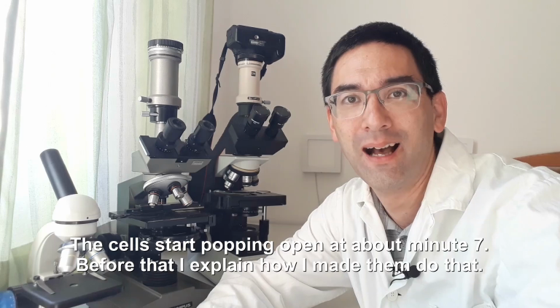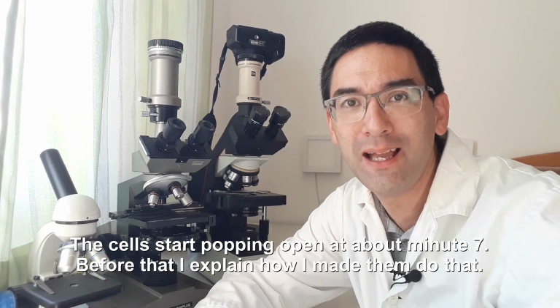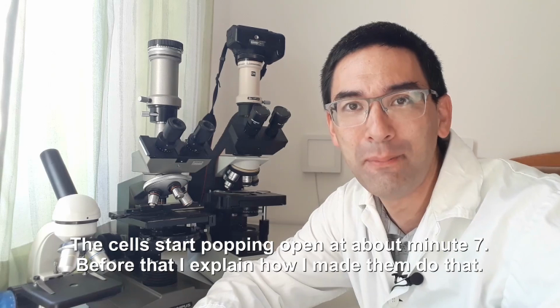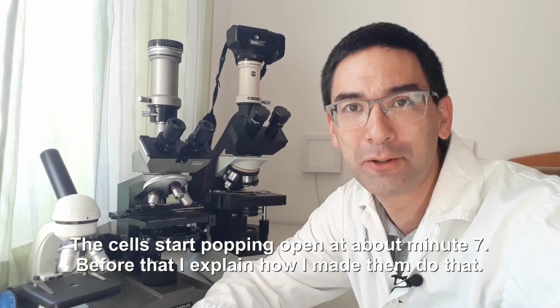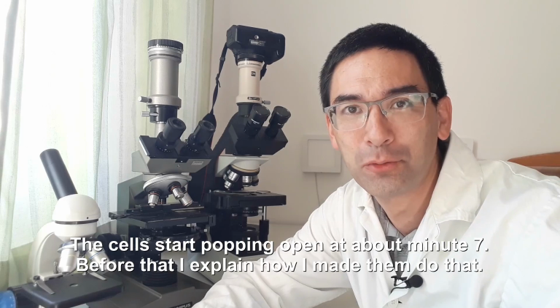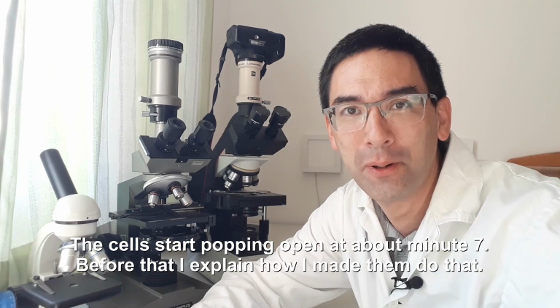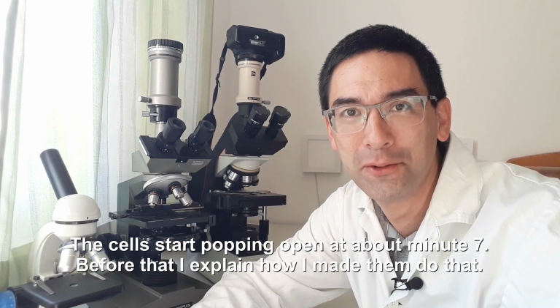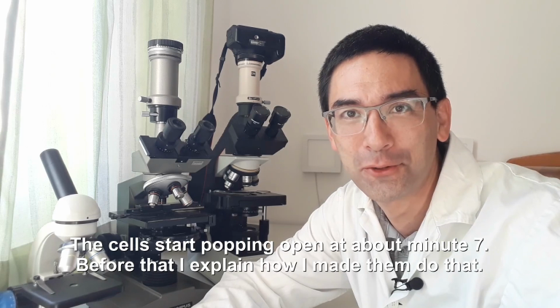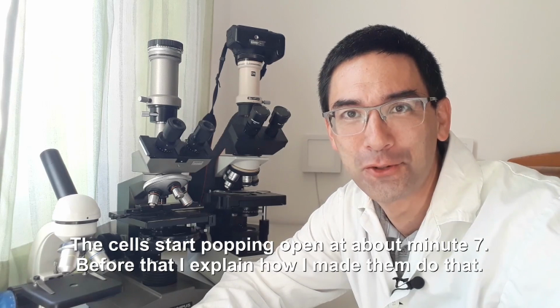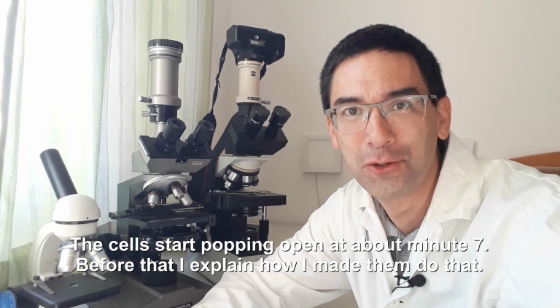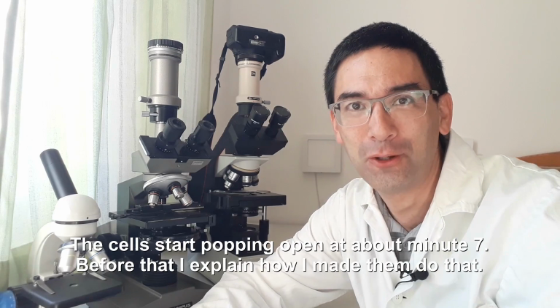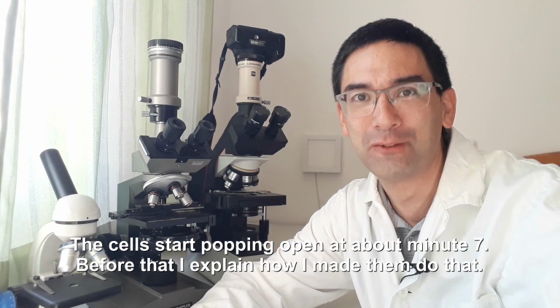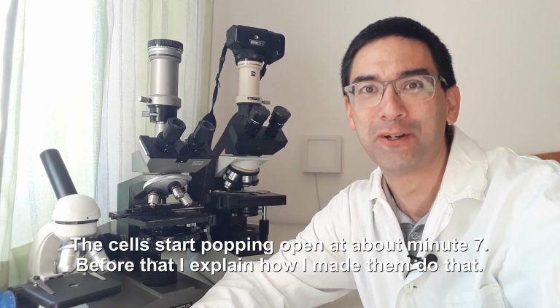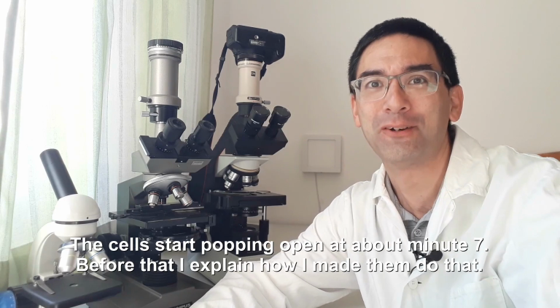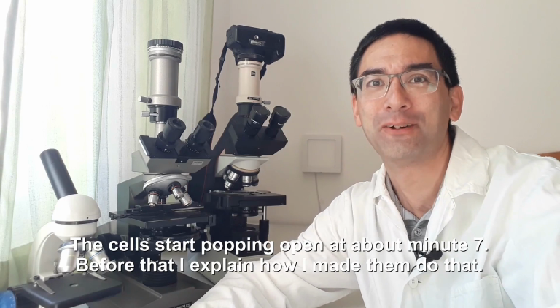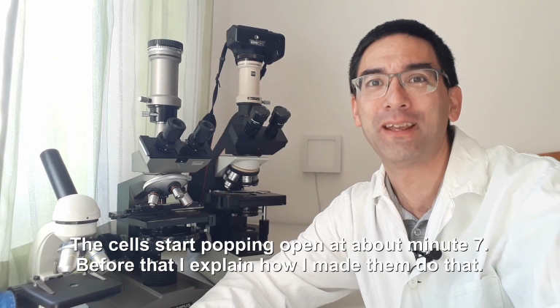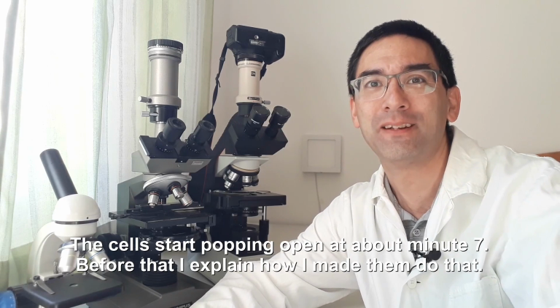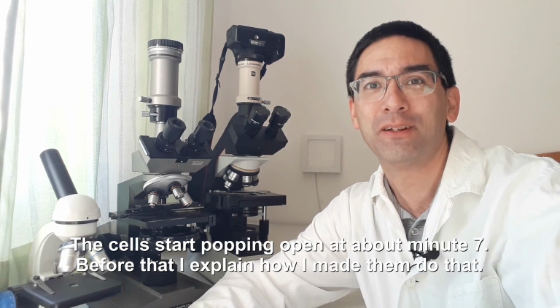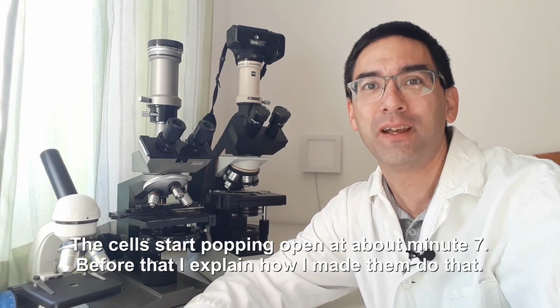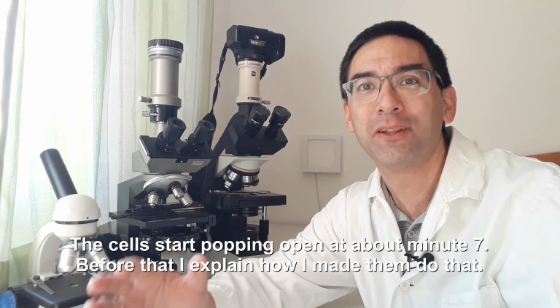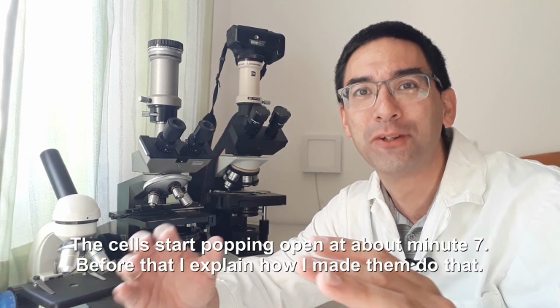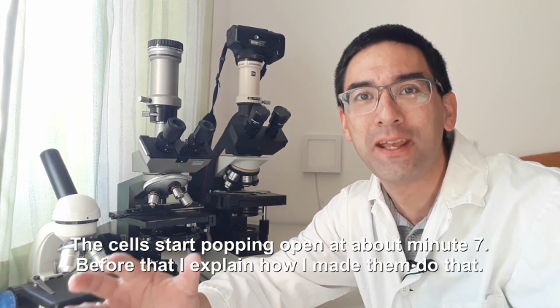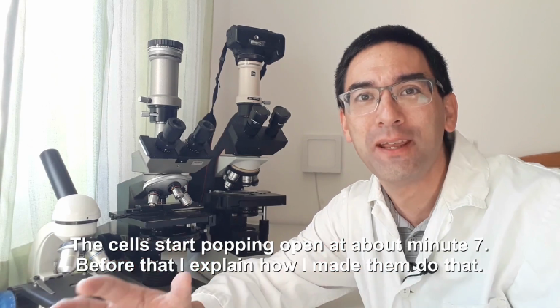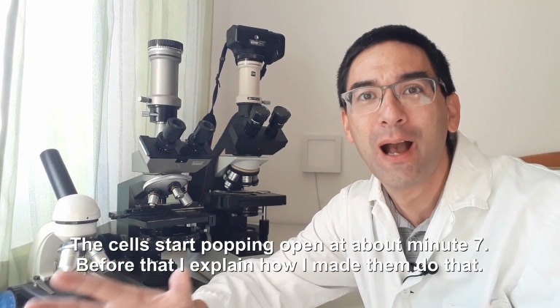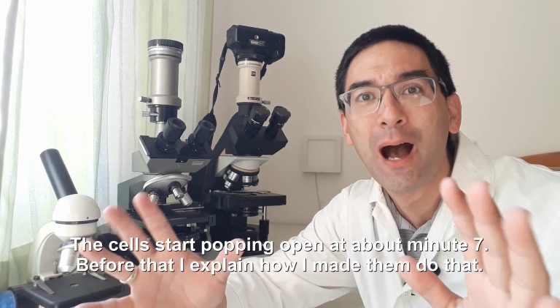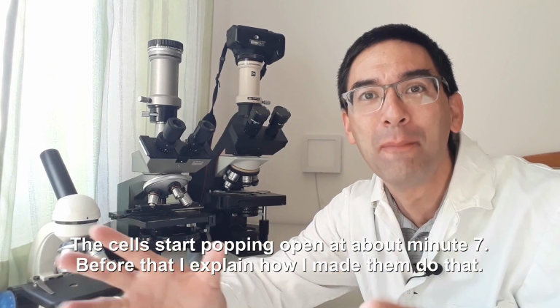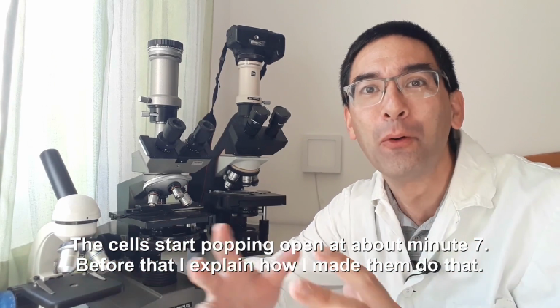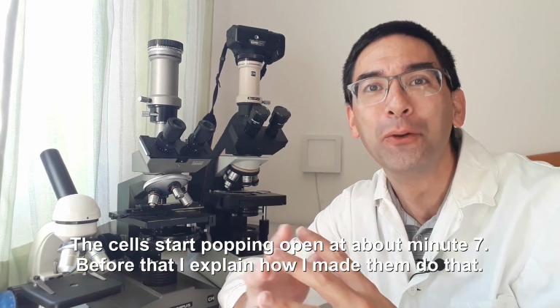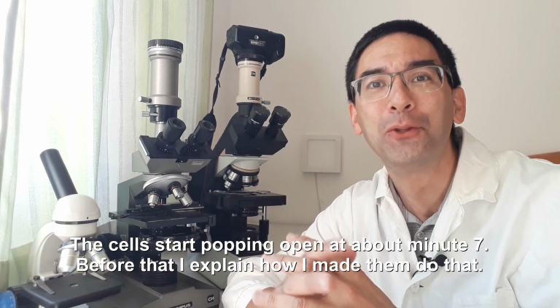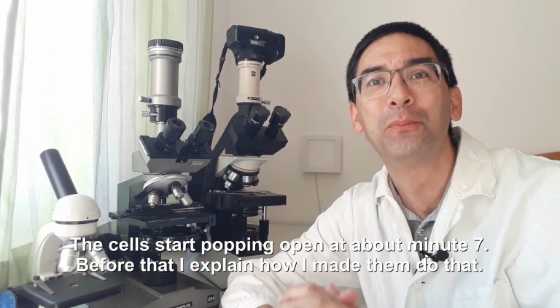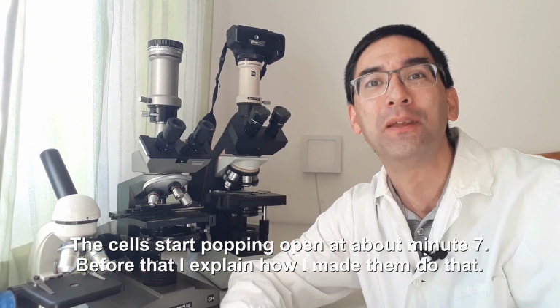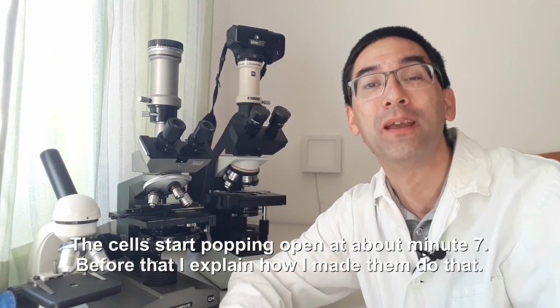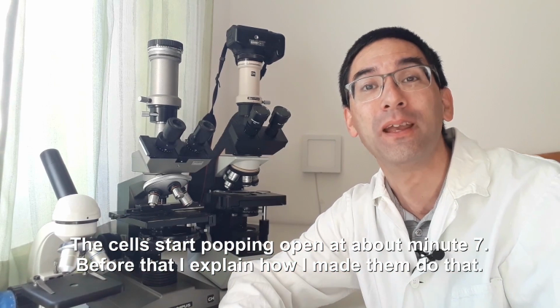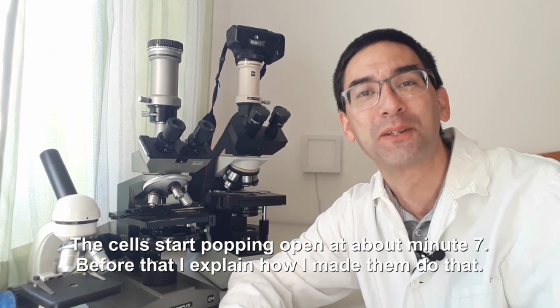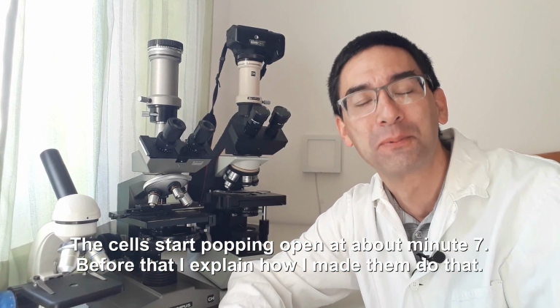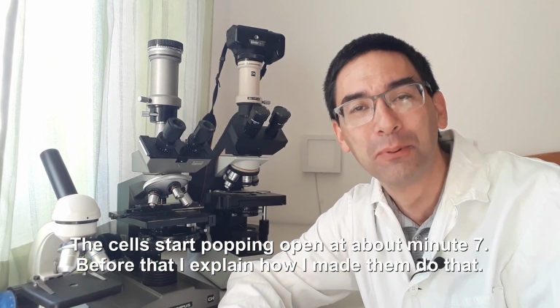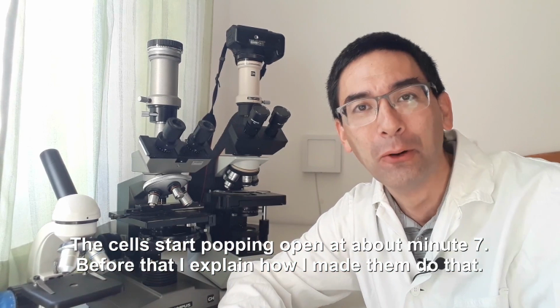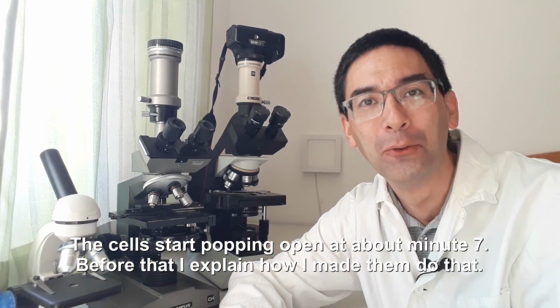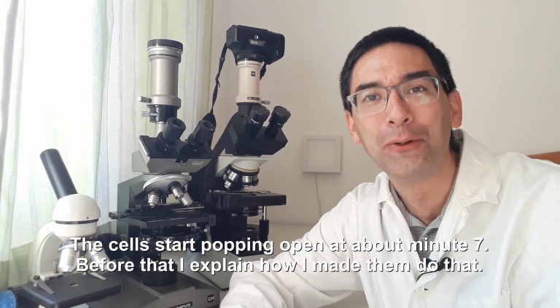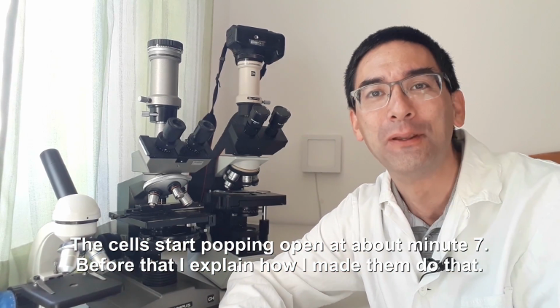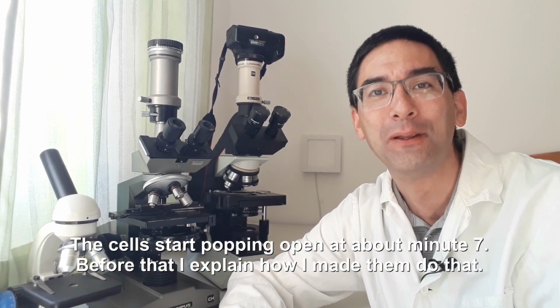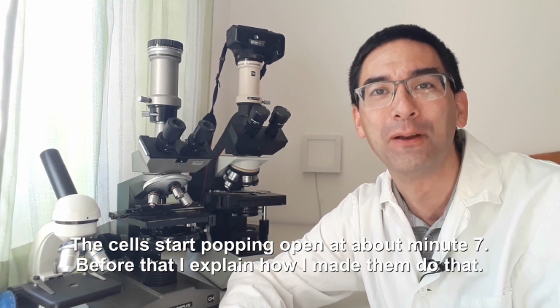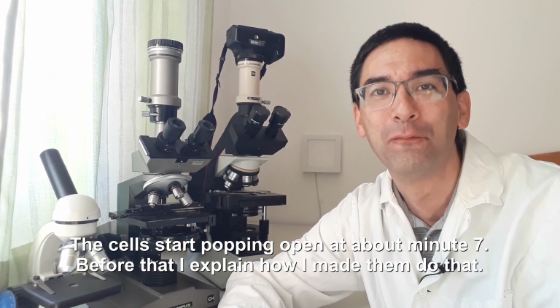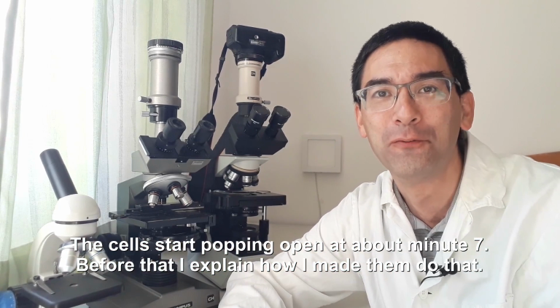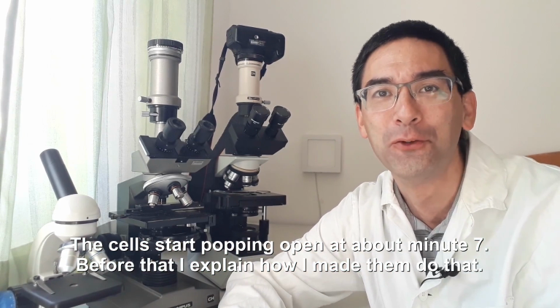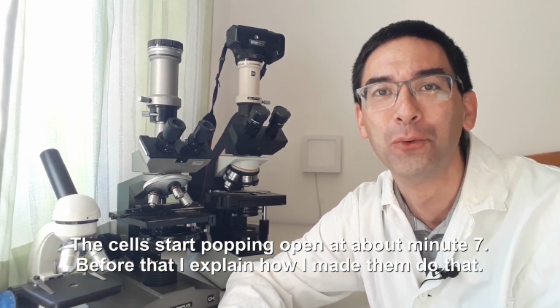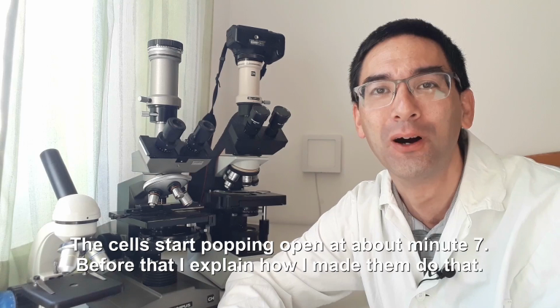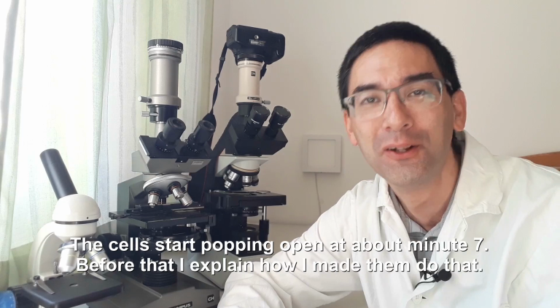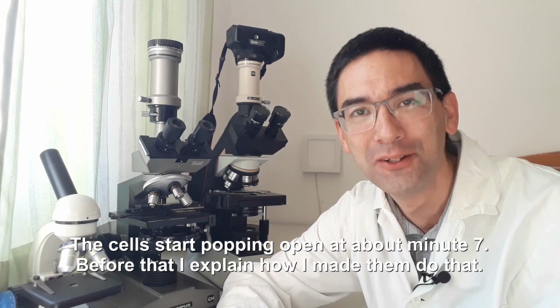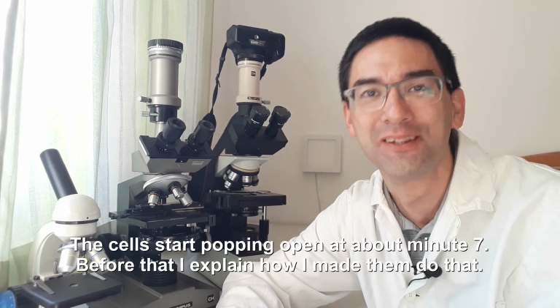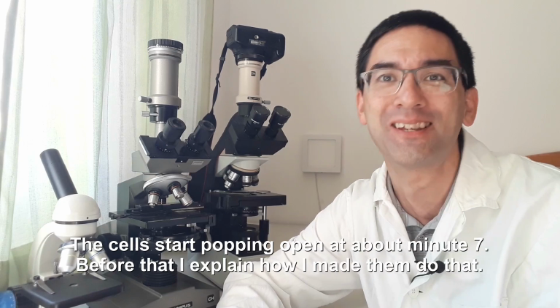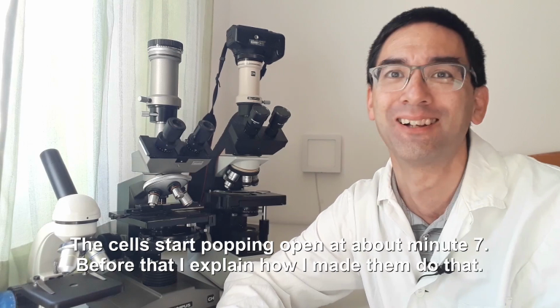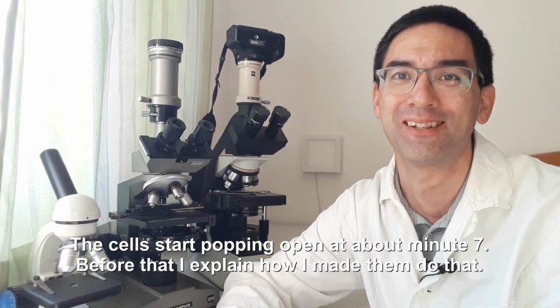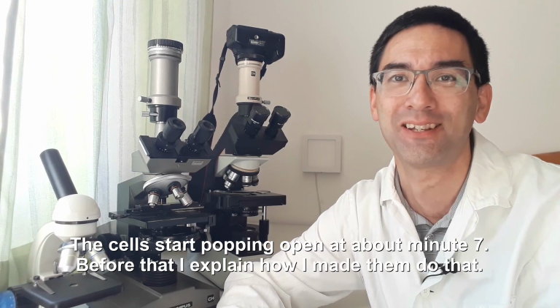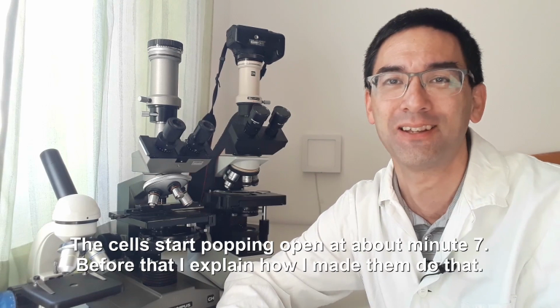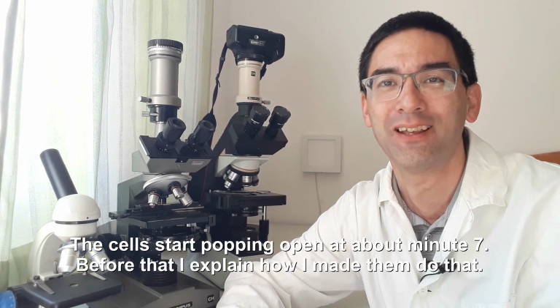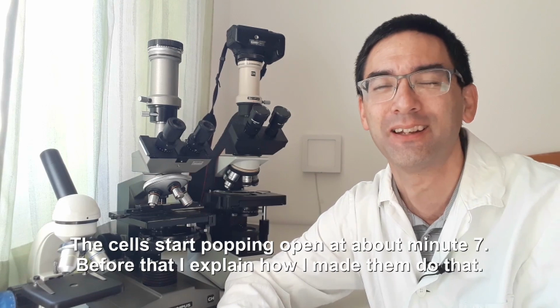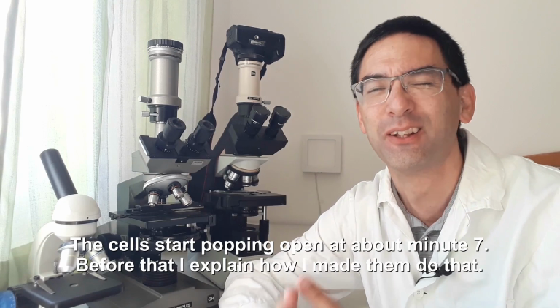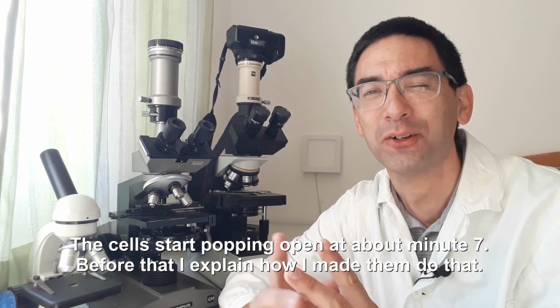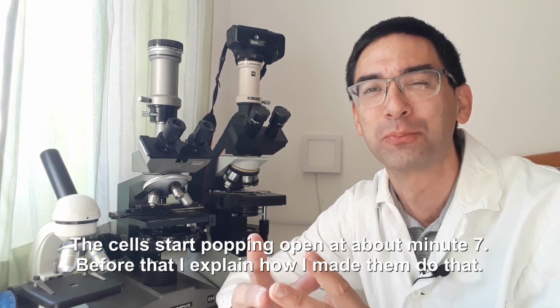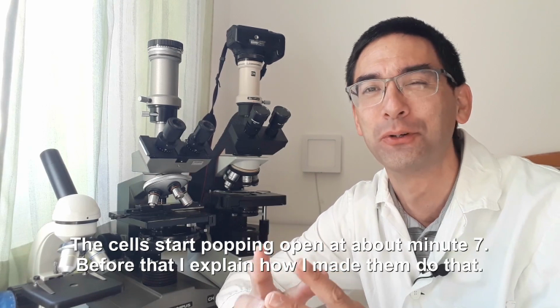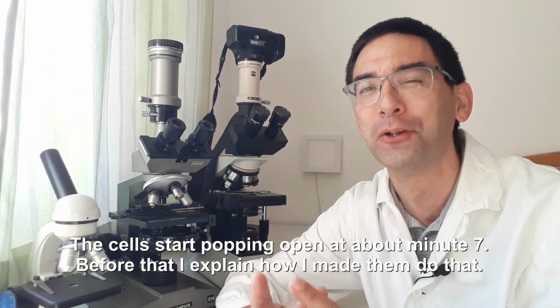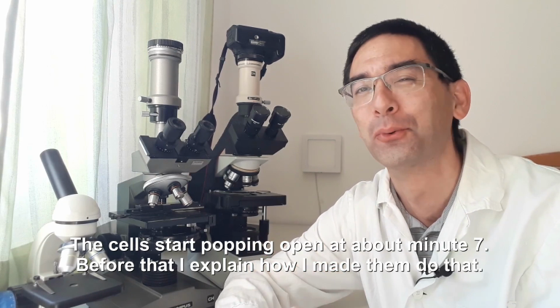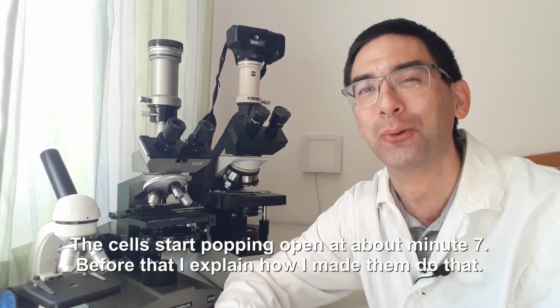Hi Microbe Hunters! Oliver here again and today I'm going to be exploding a few onion cells and it looks pretty cool.